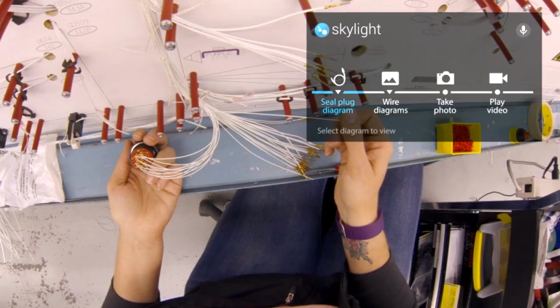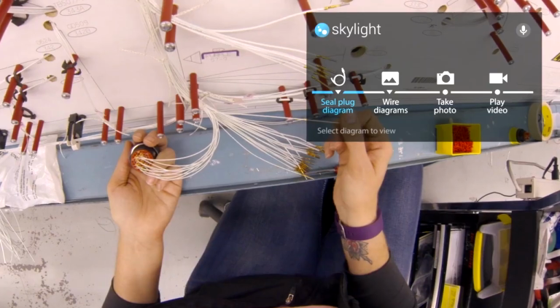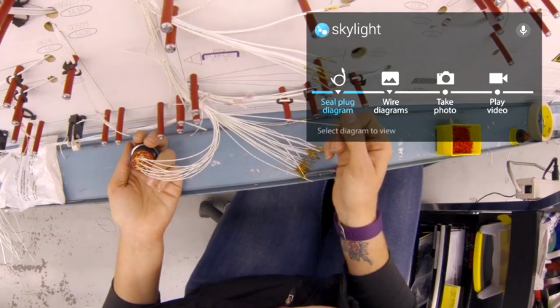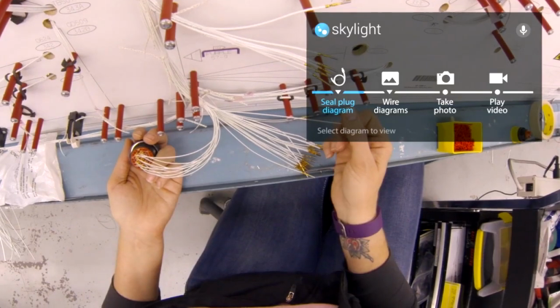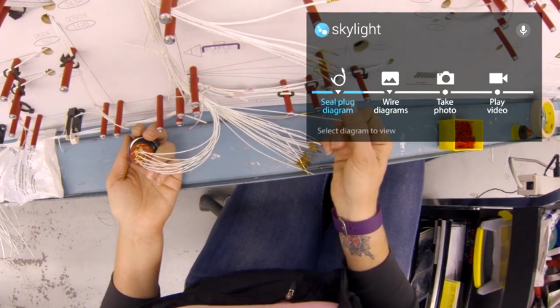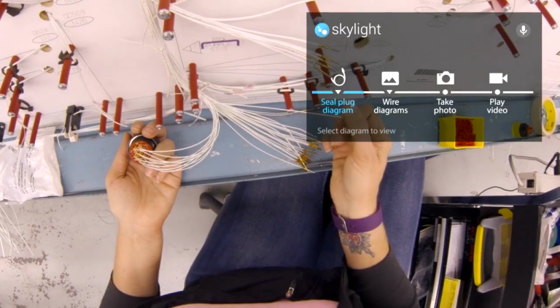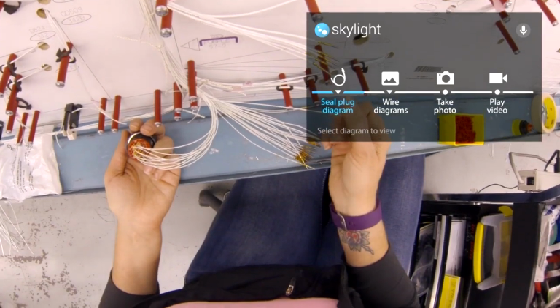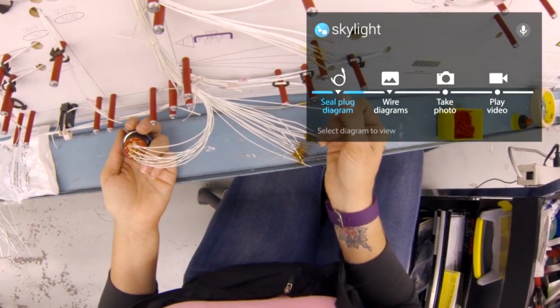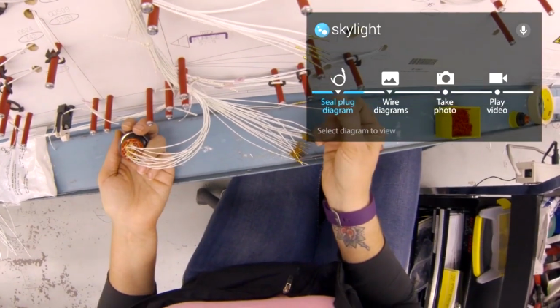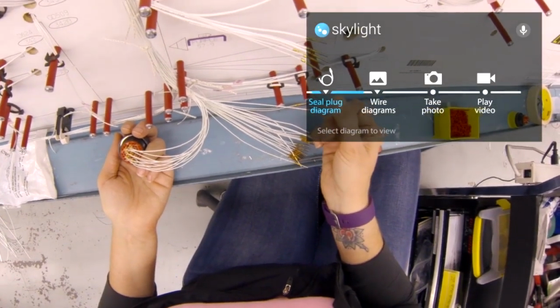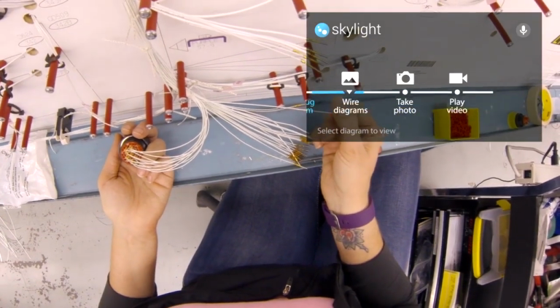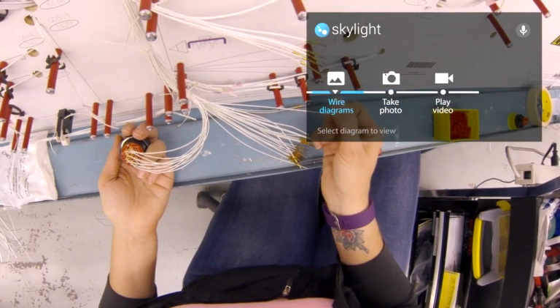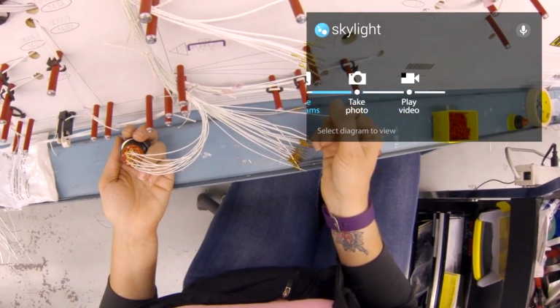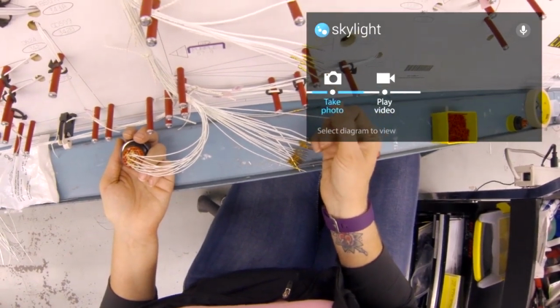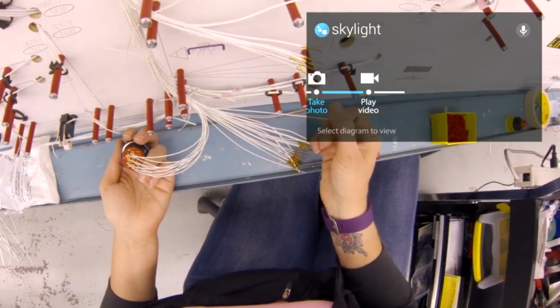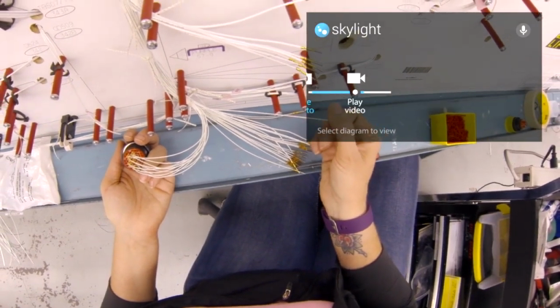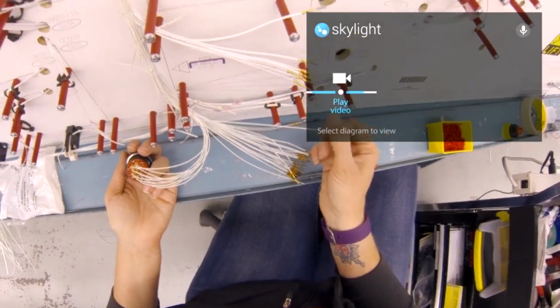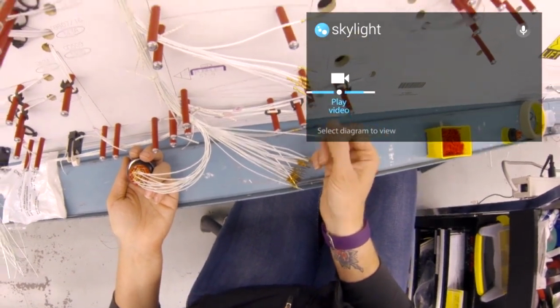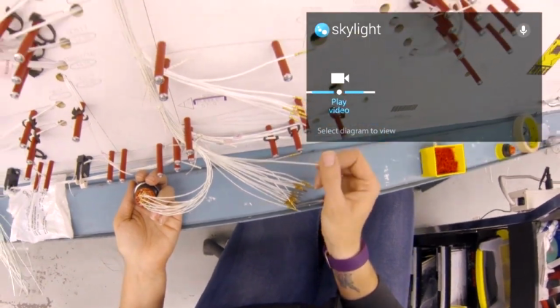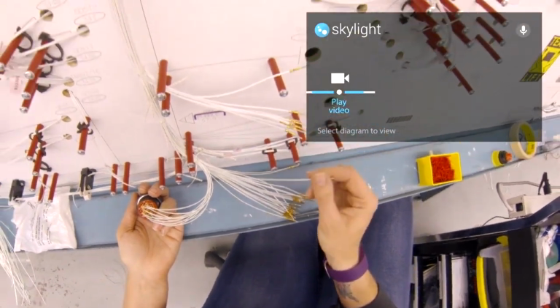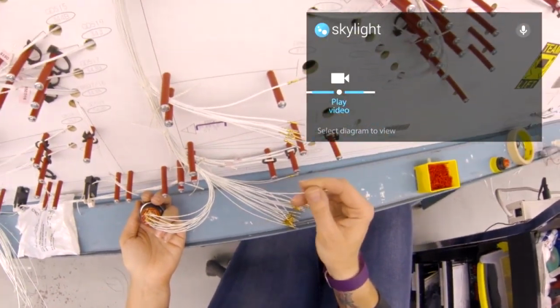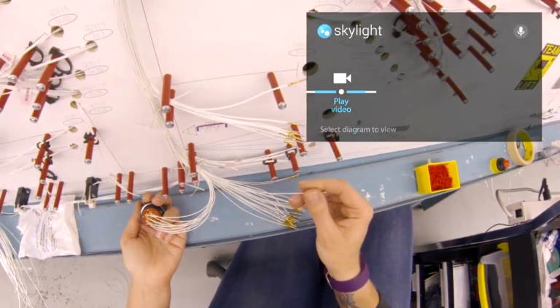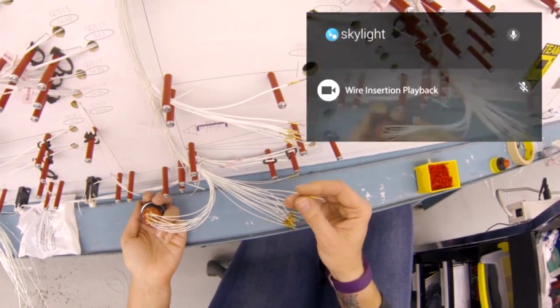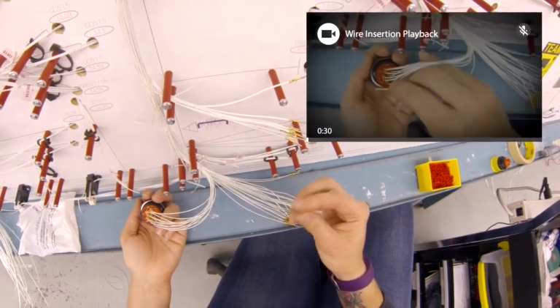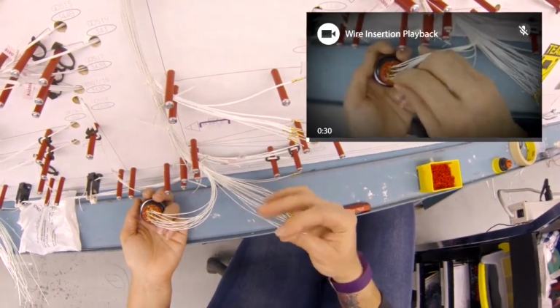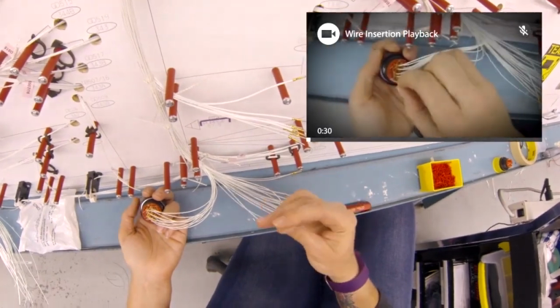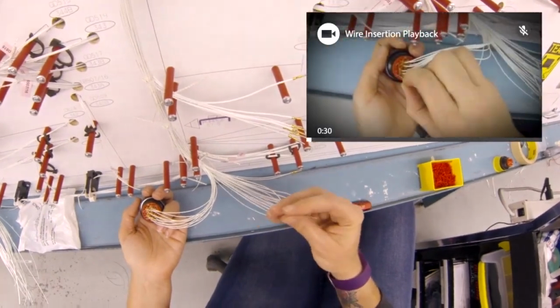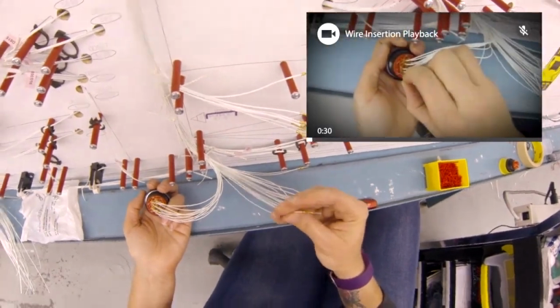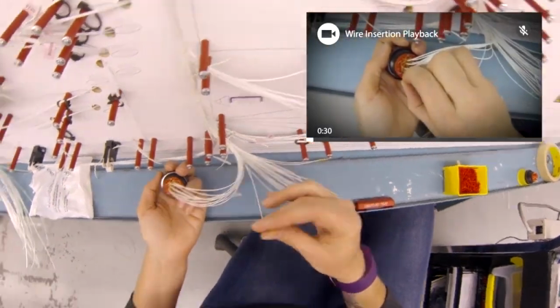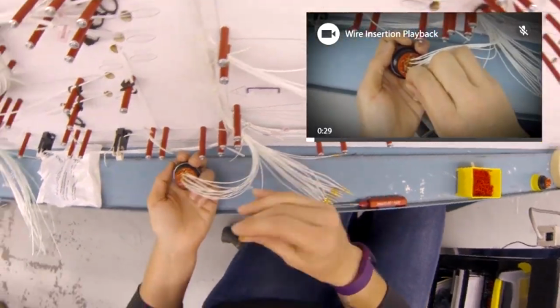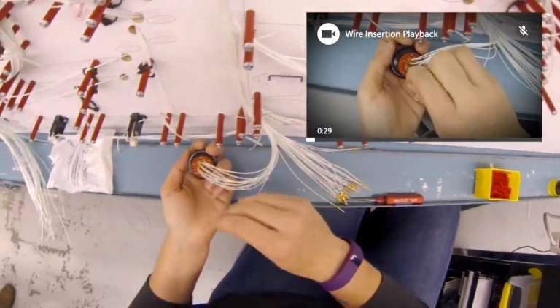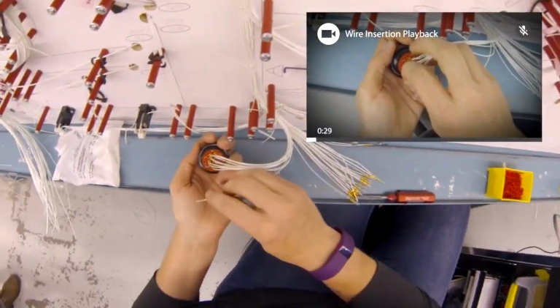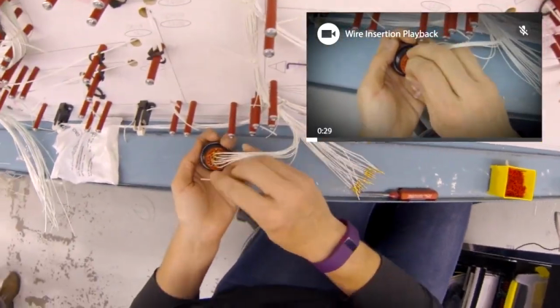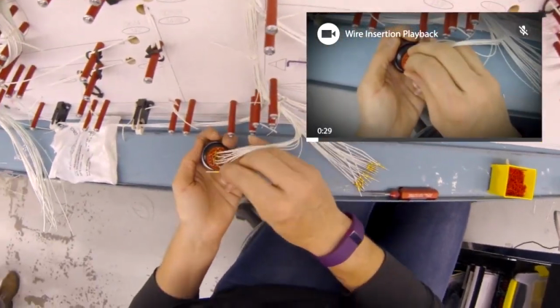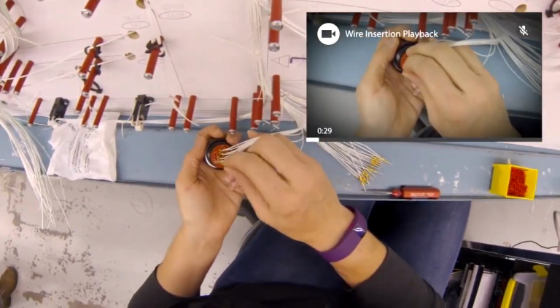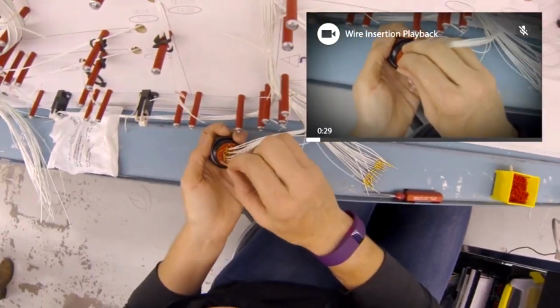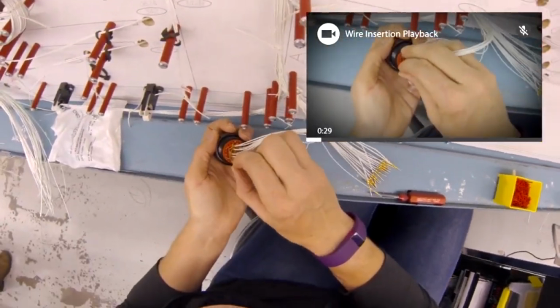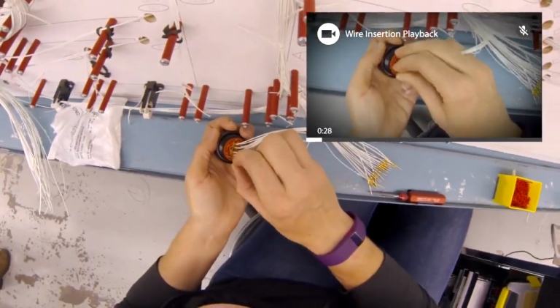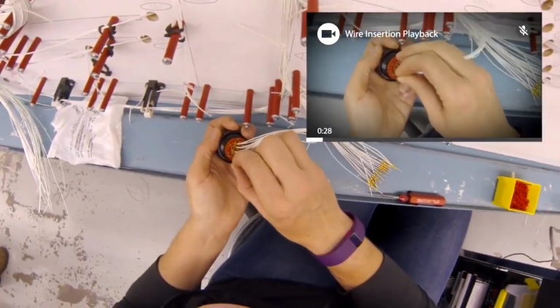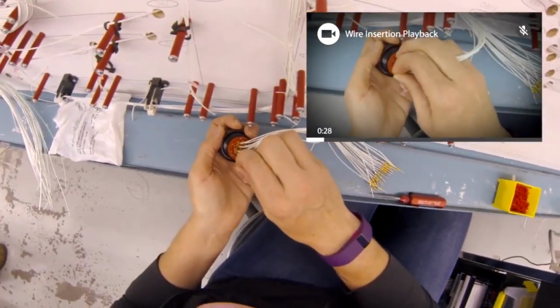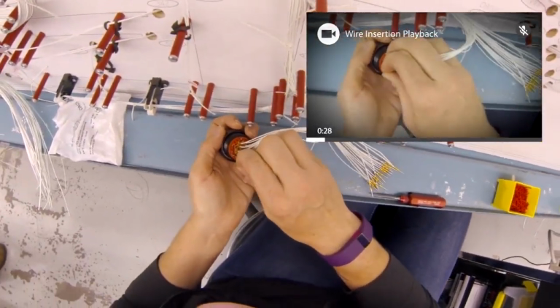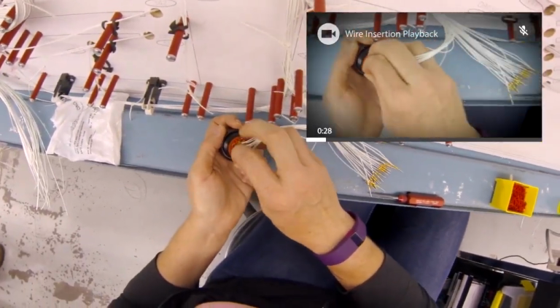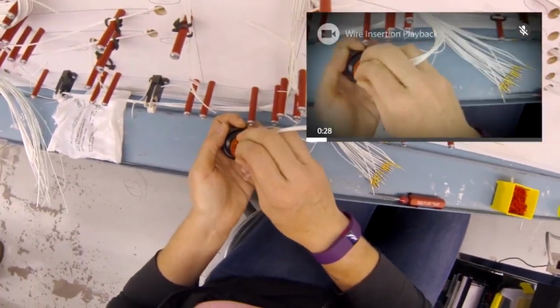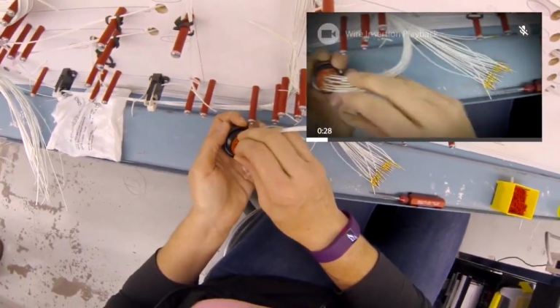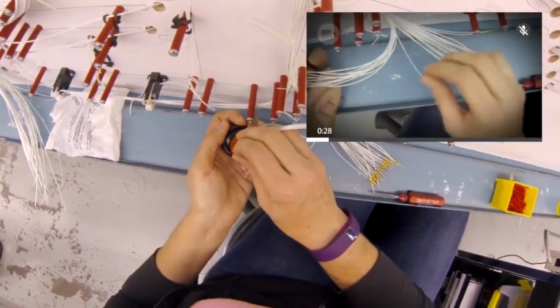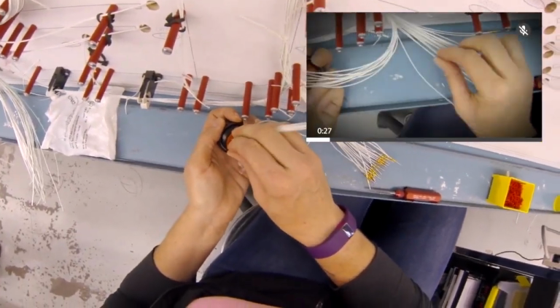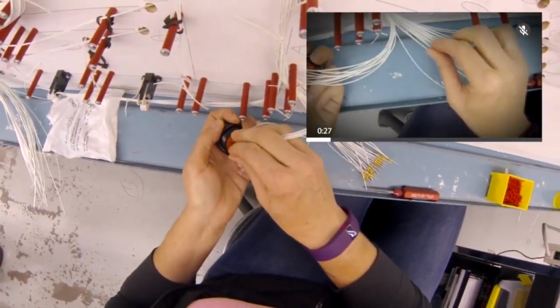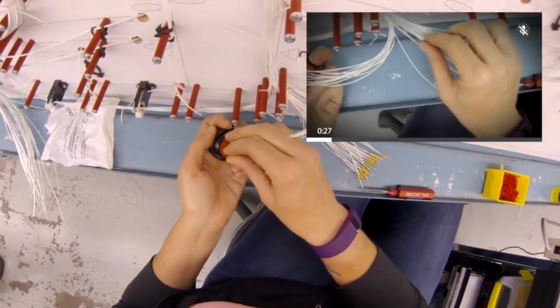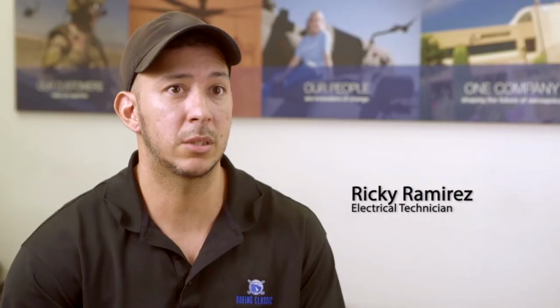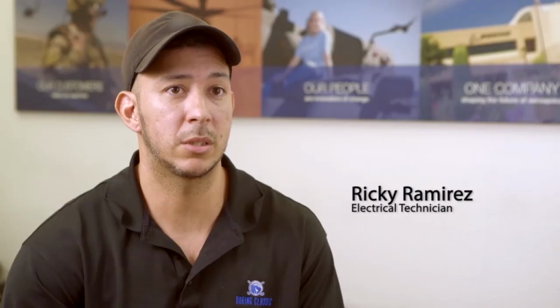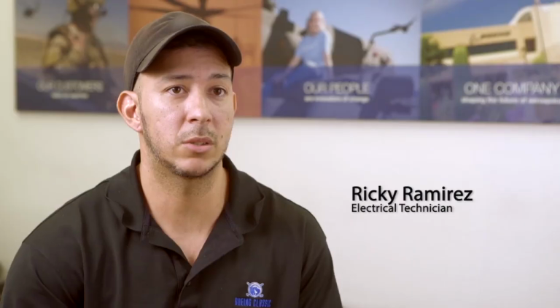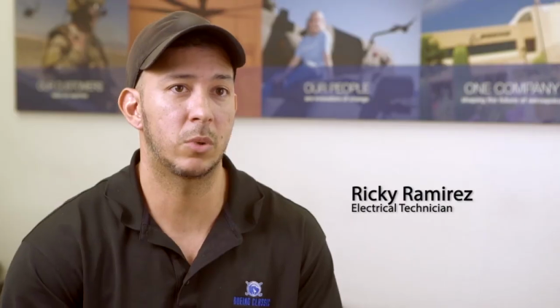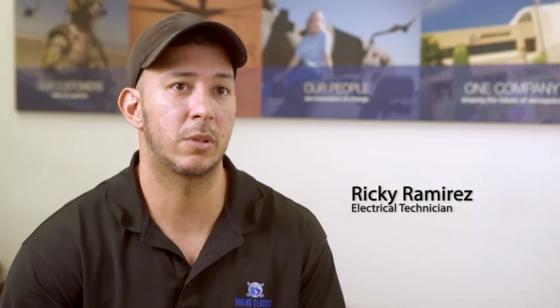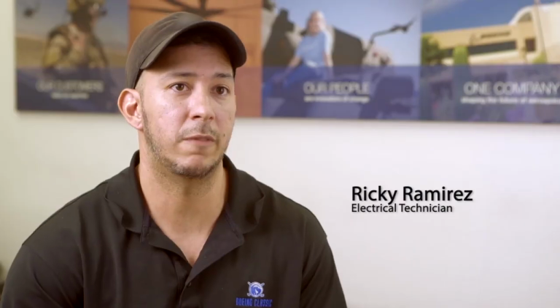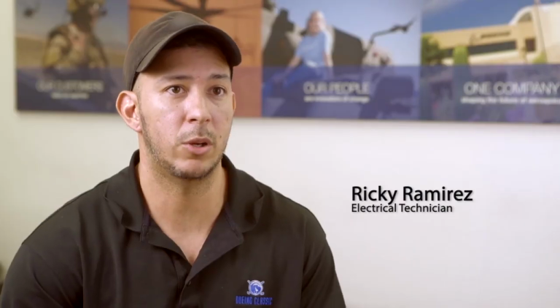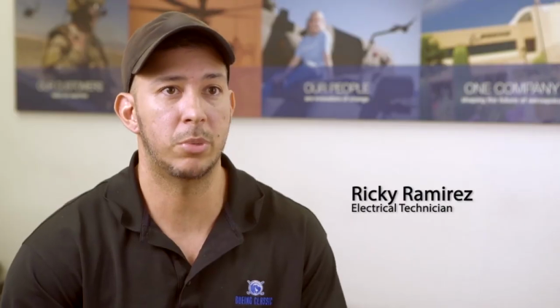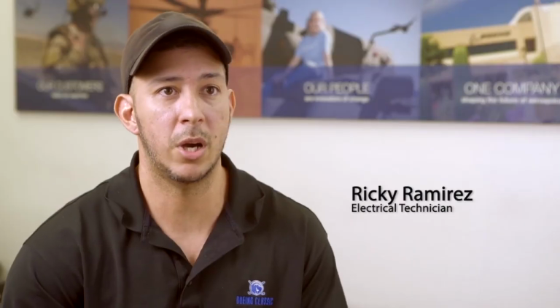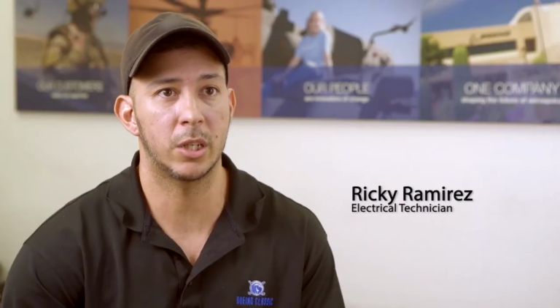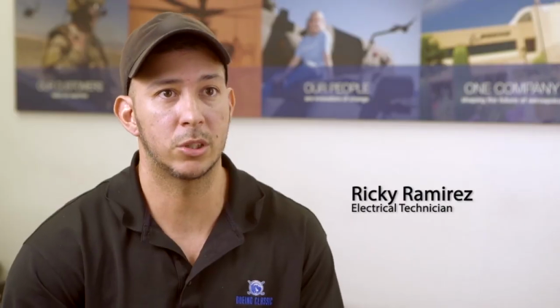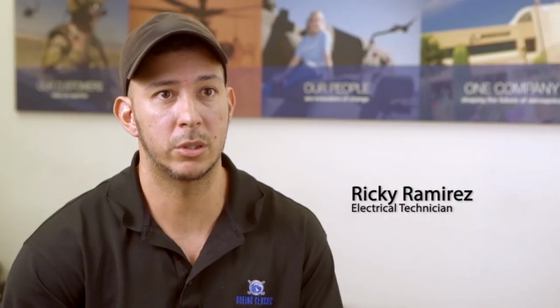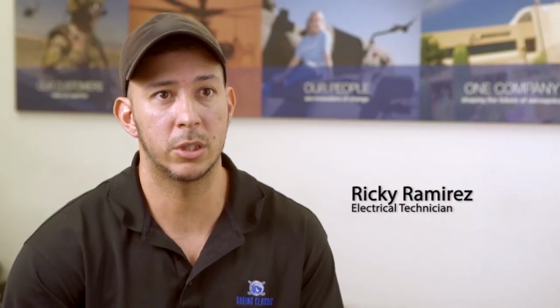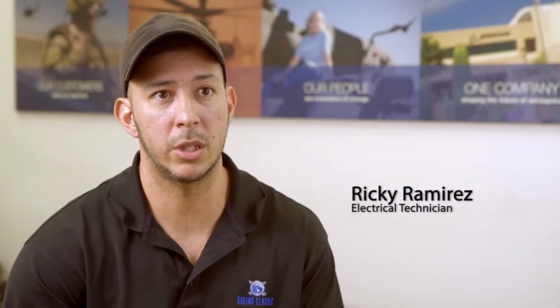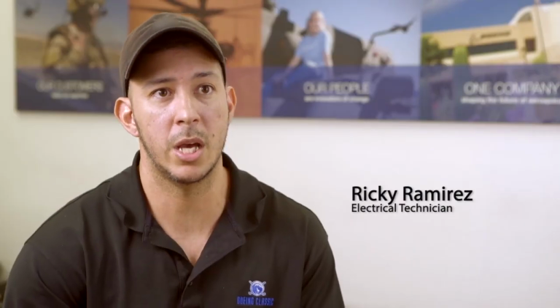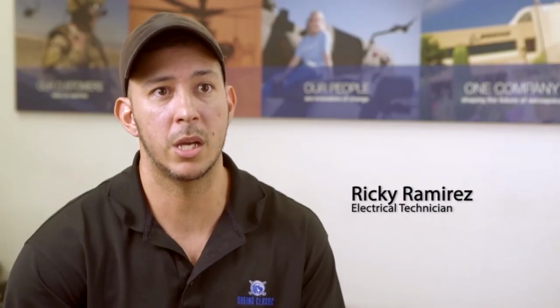Then you can store it. Any time you pull up that assembly, they could actually watch the video and say, 'Okay, I need to build it like this. This is what the final product should look like.'